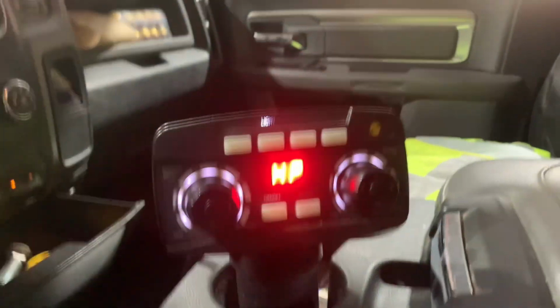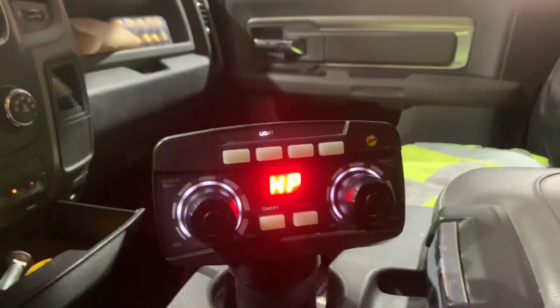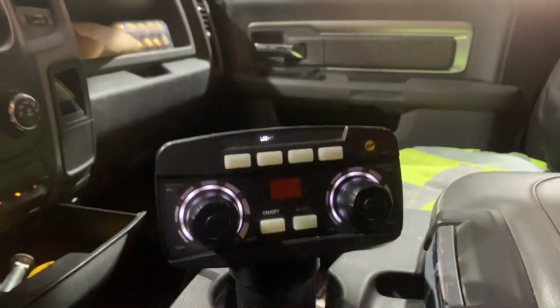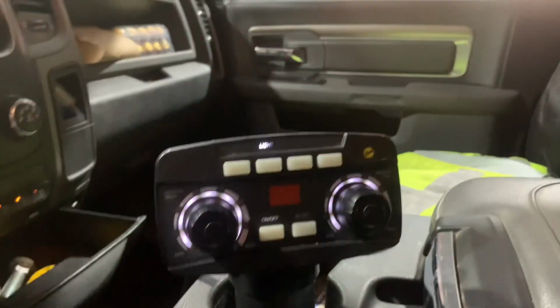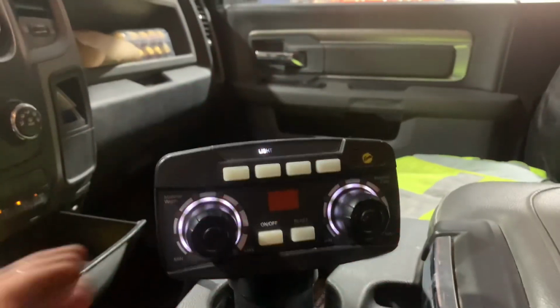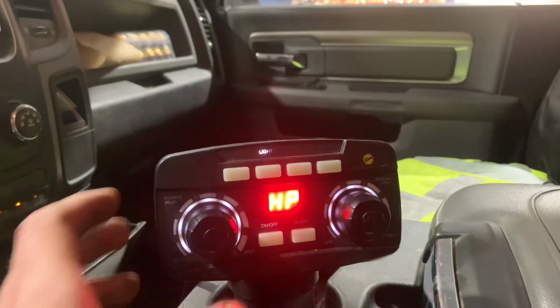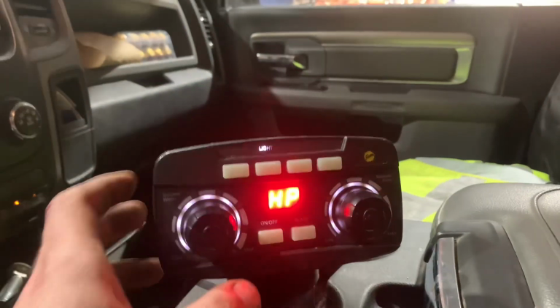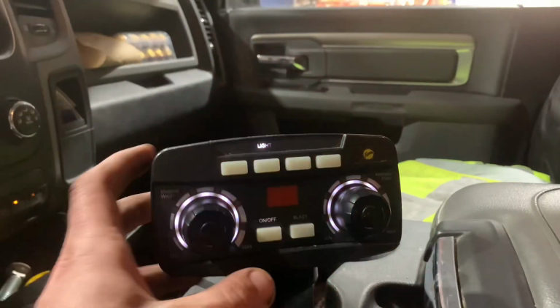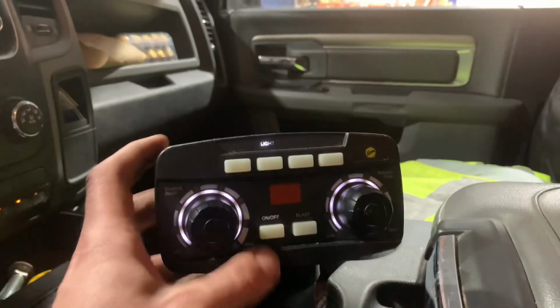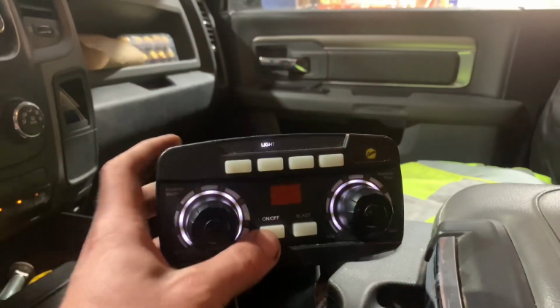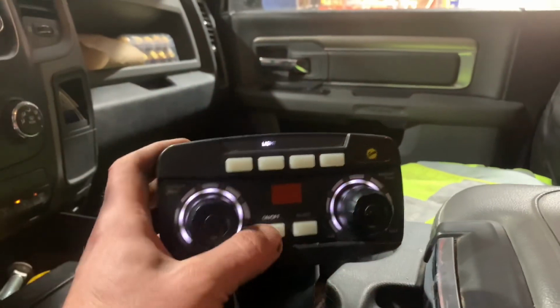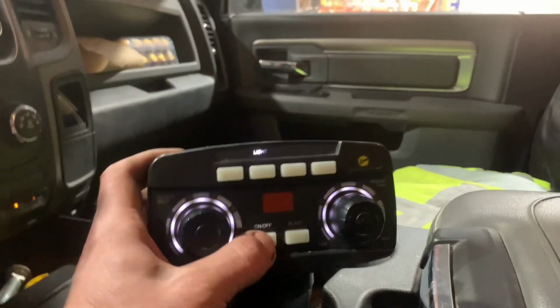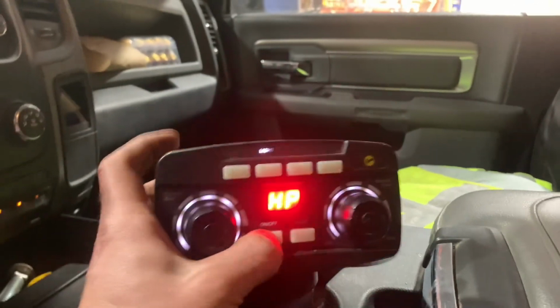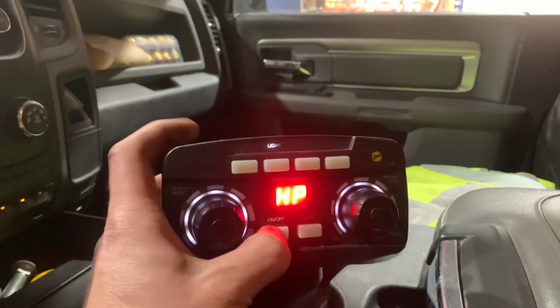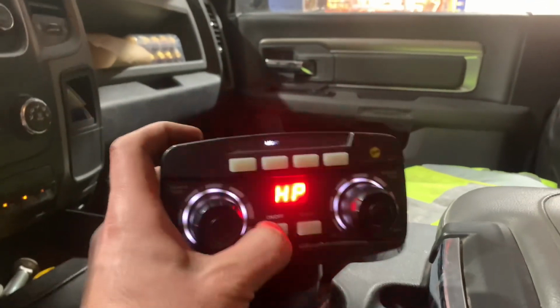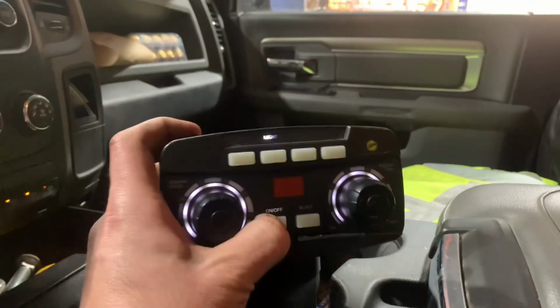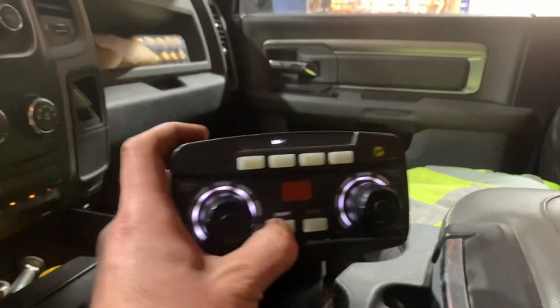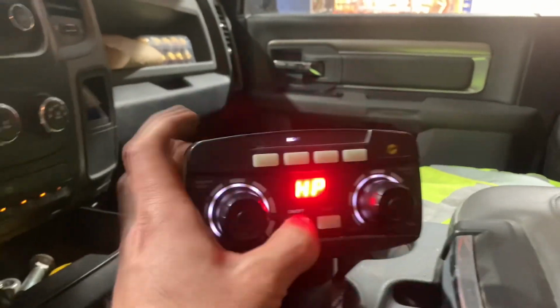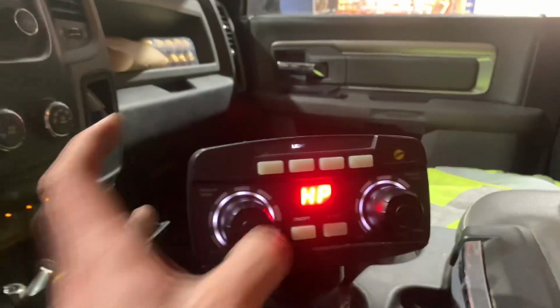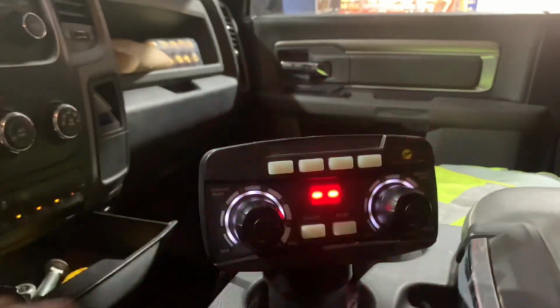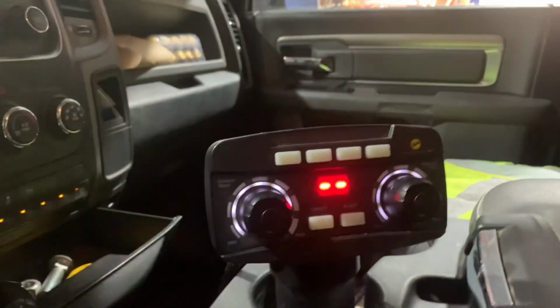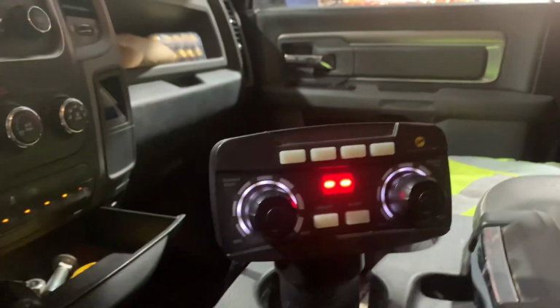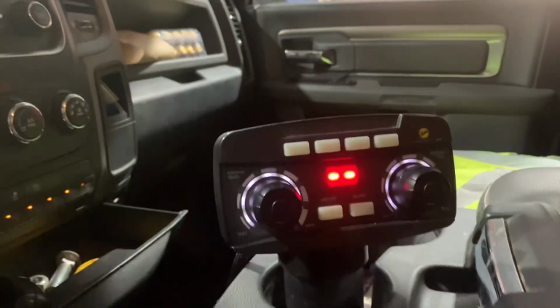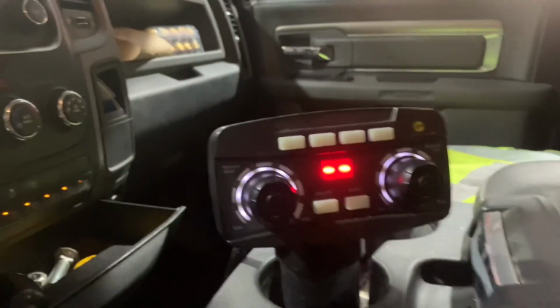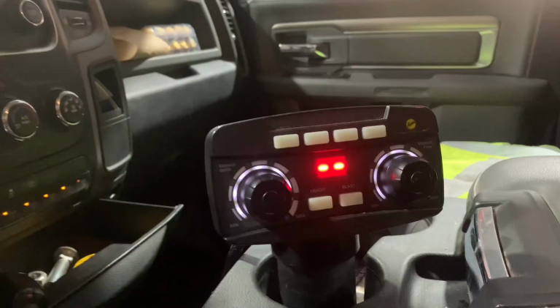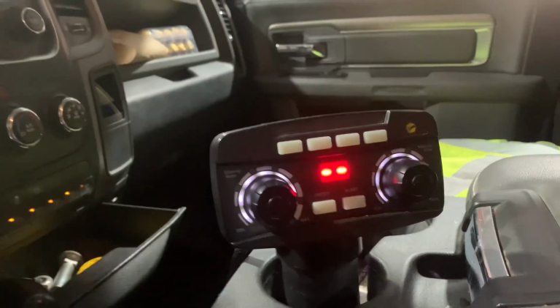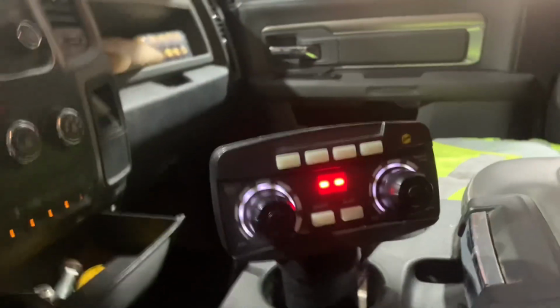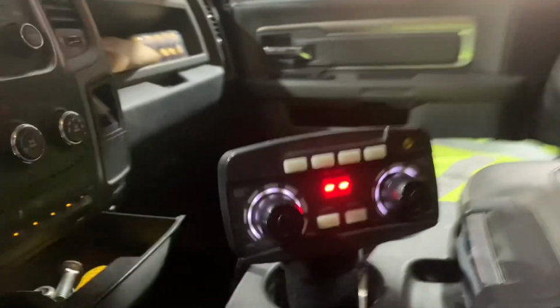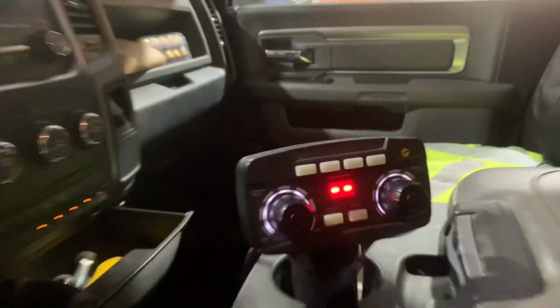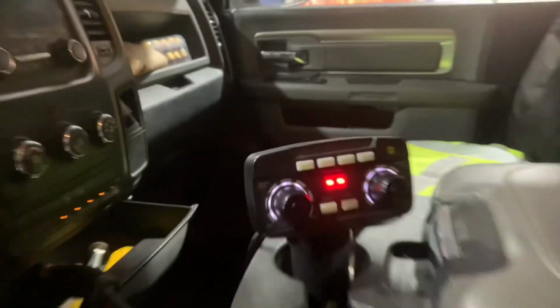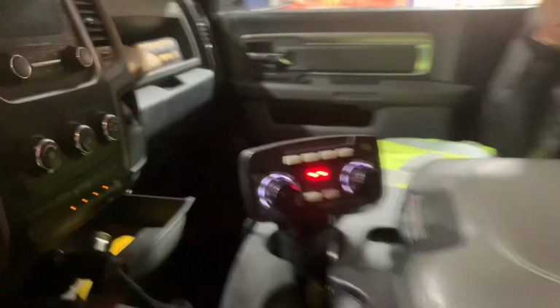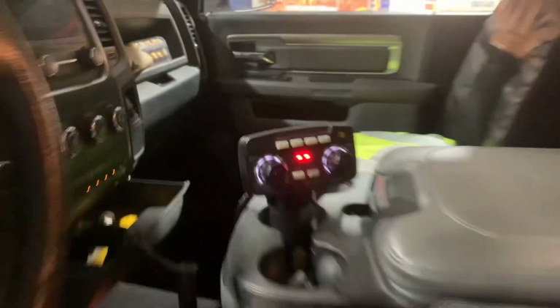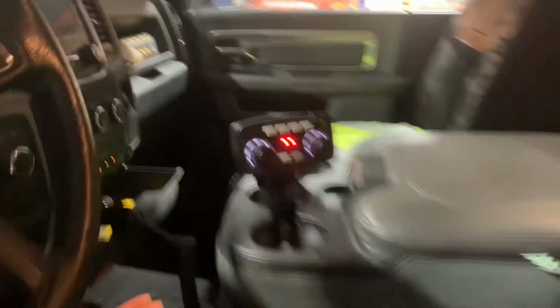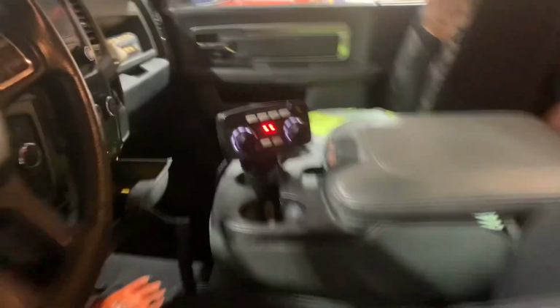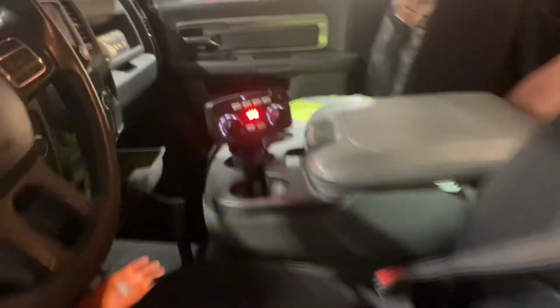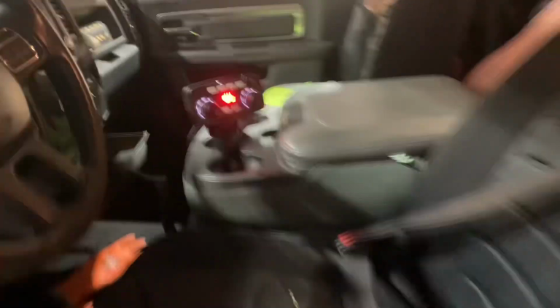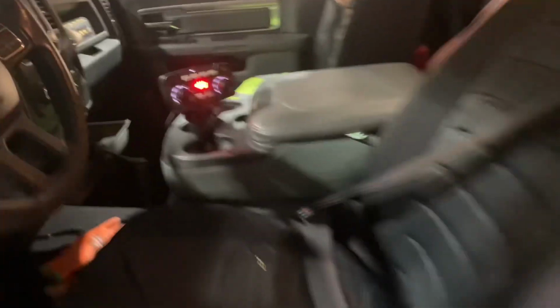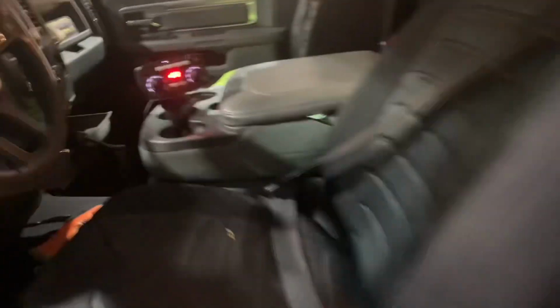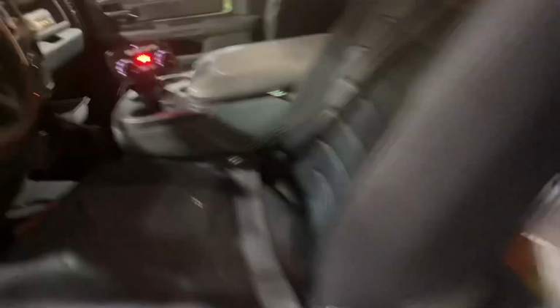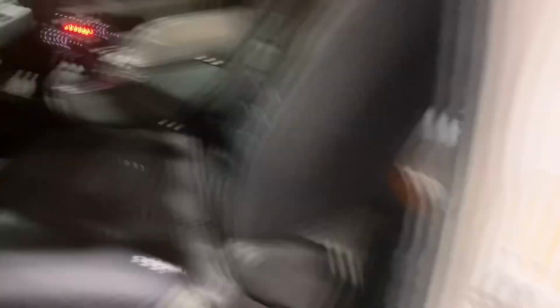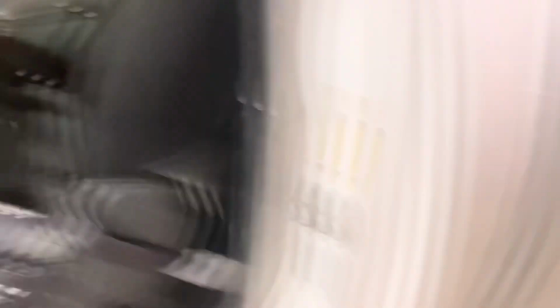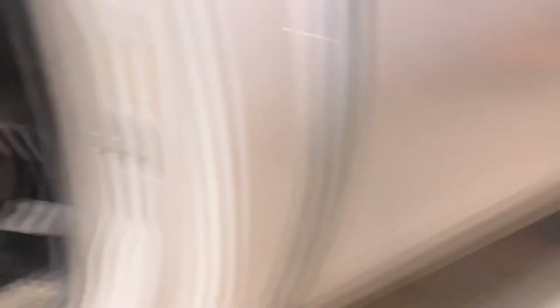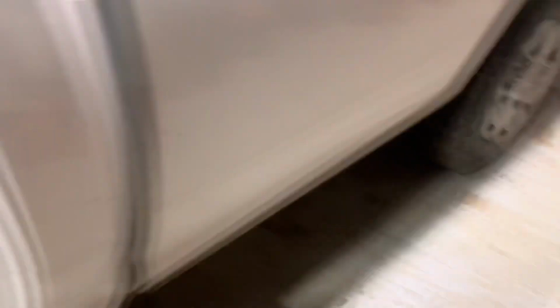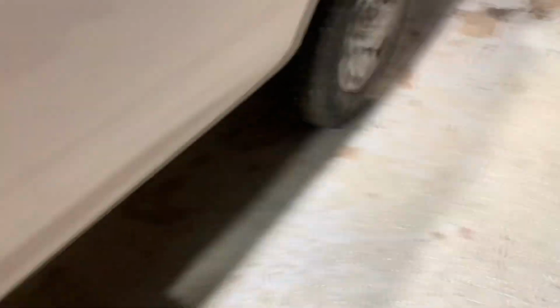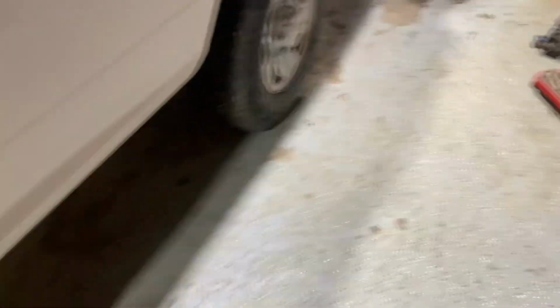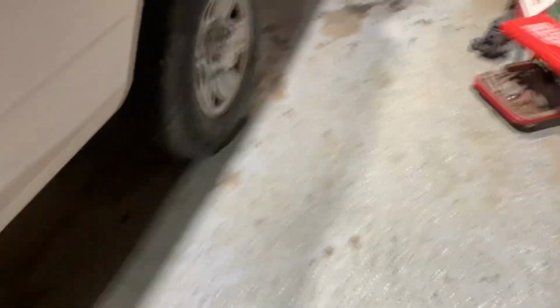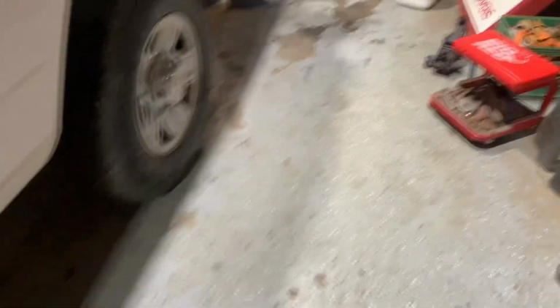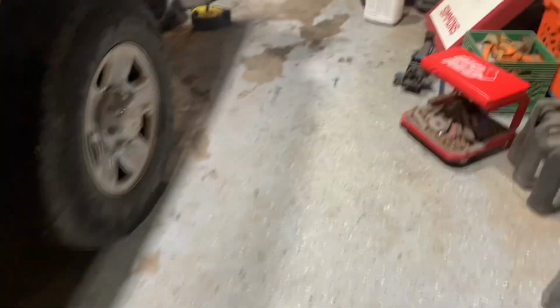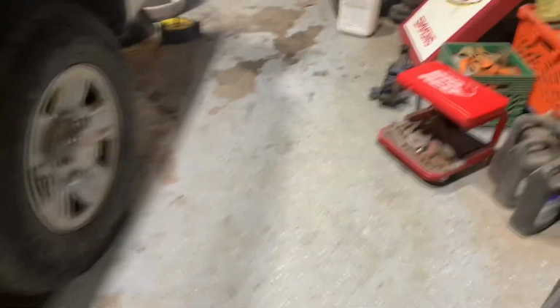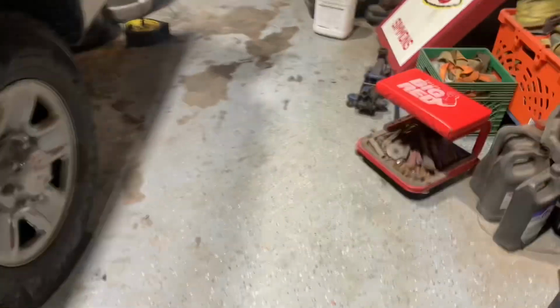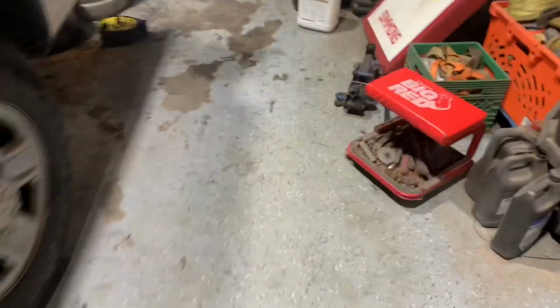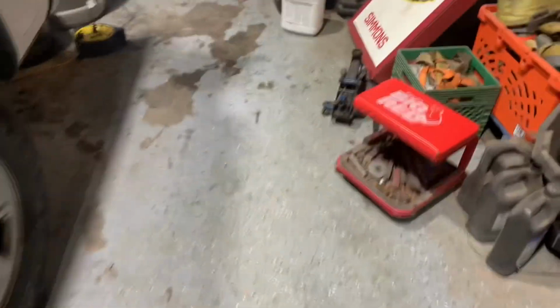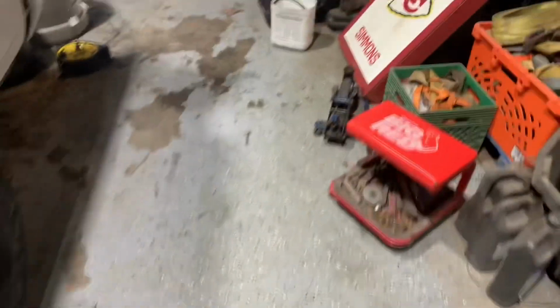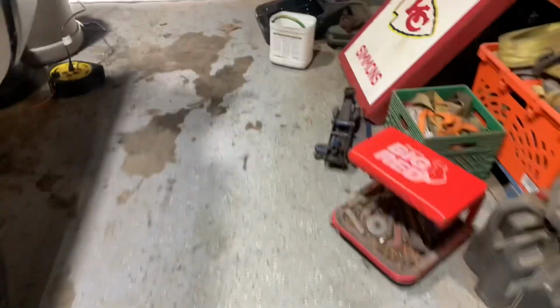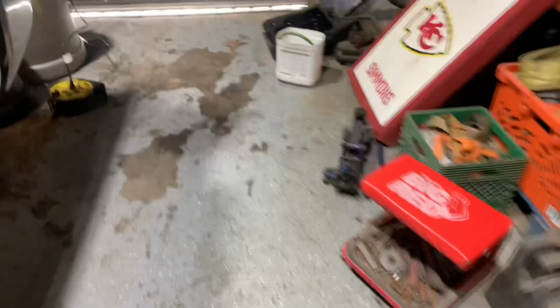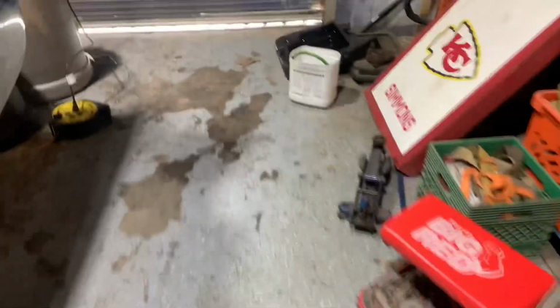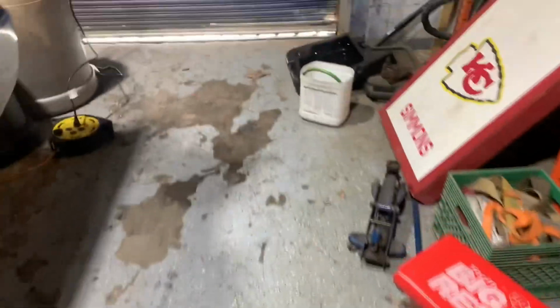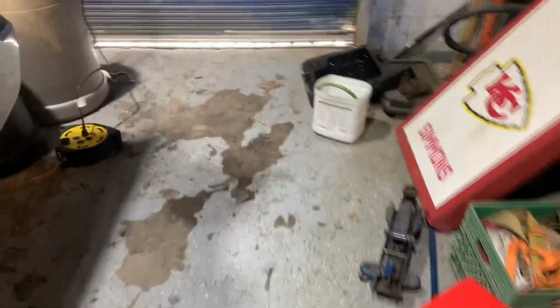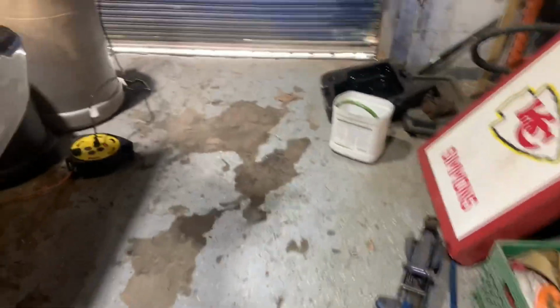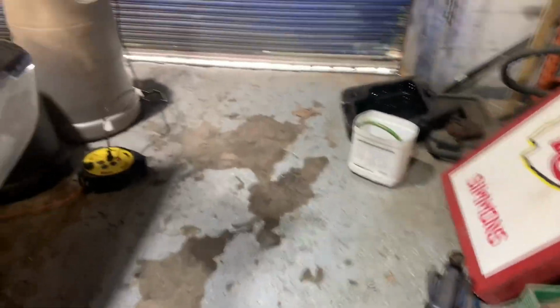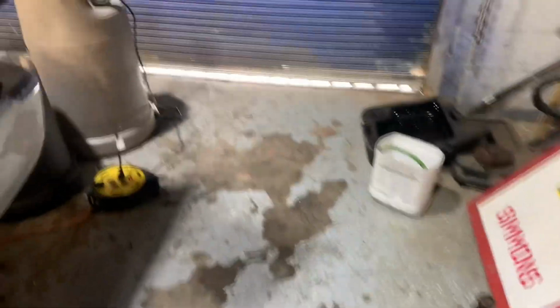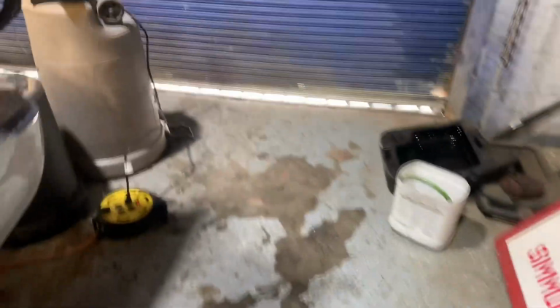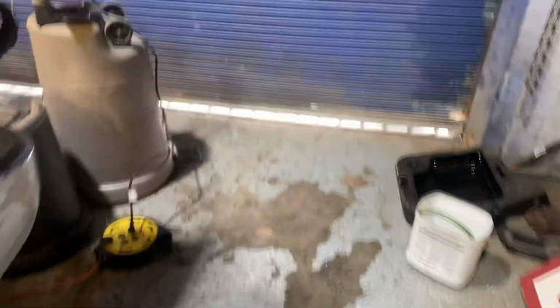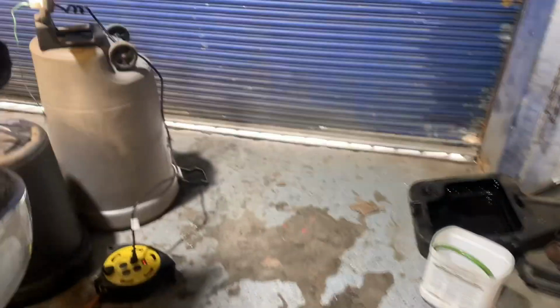We just tightened up that stud and we are still getting that same code inside the truck. So obviously that is not the problem. Let's go to the next step and see if we can figure out what's going on here.